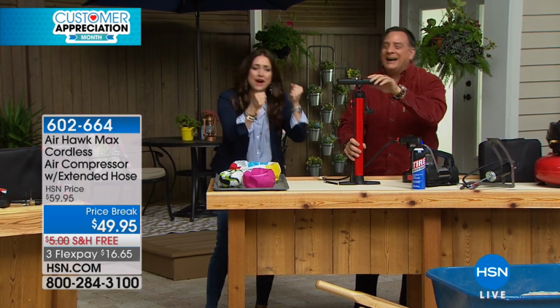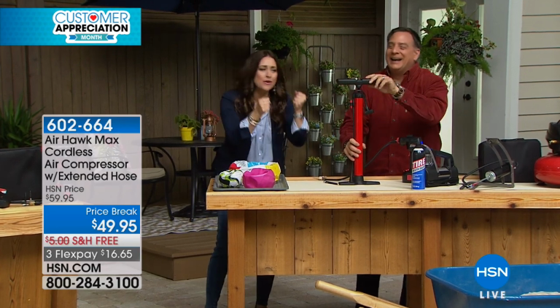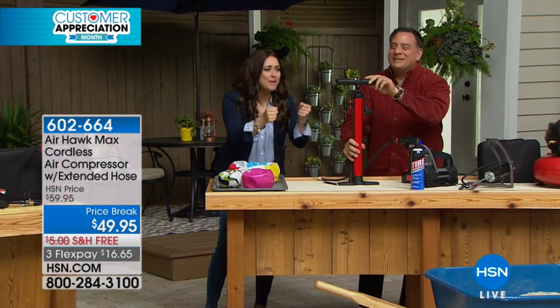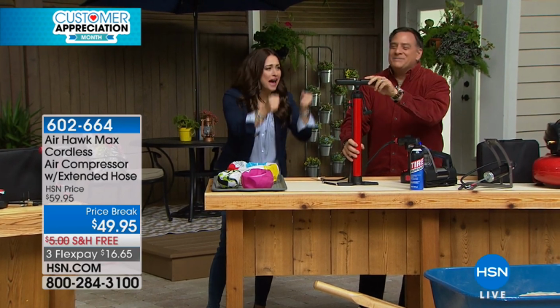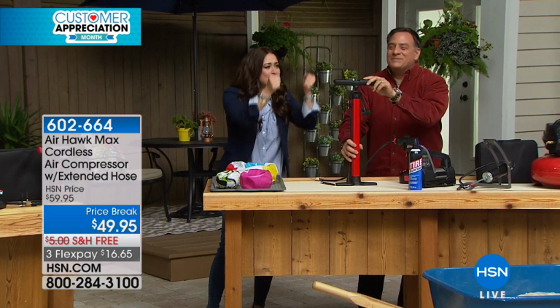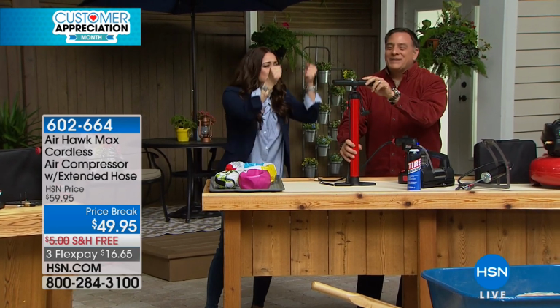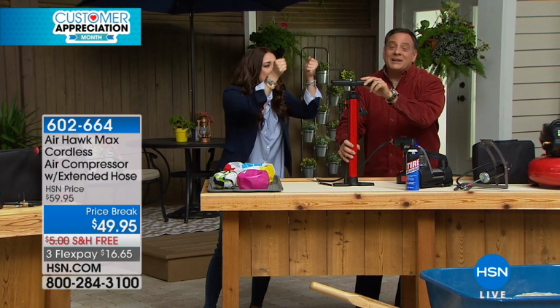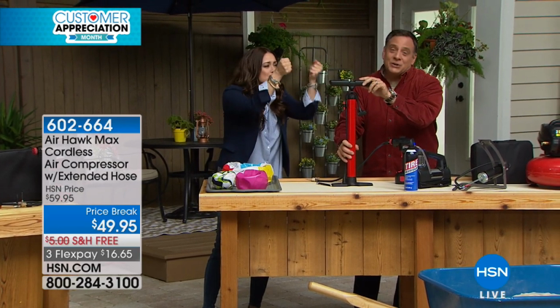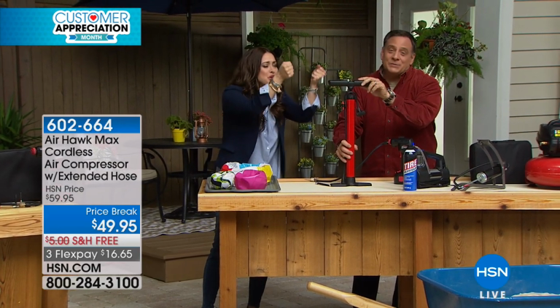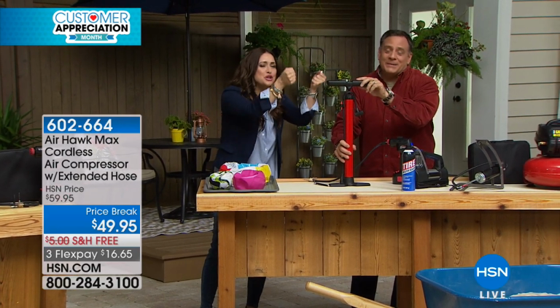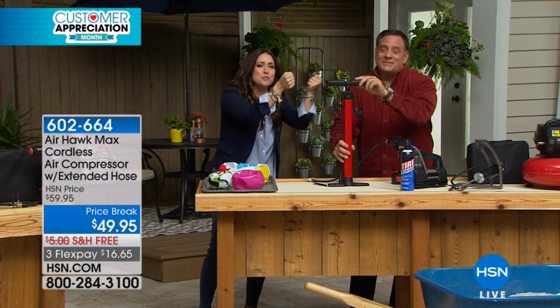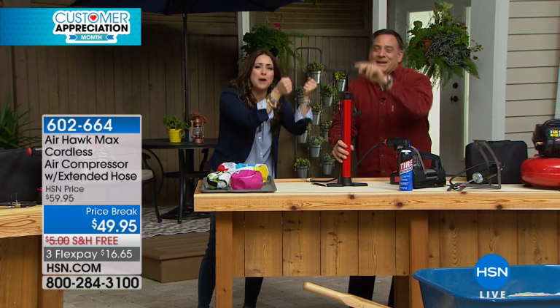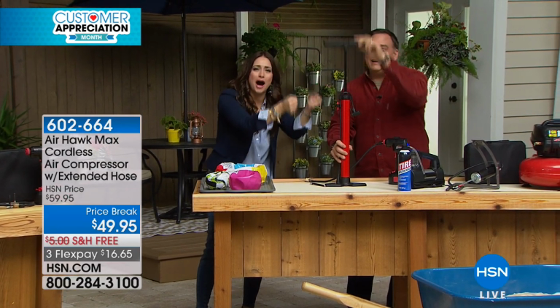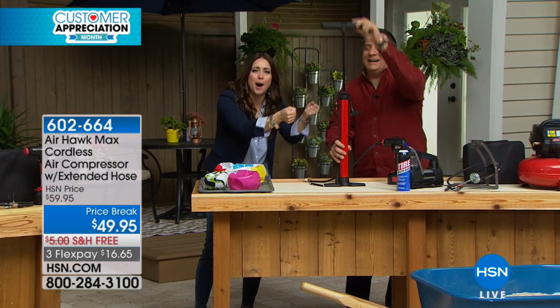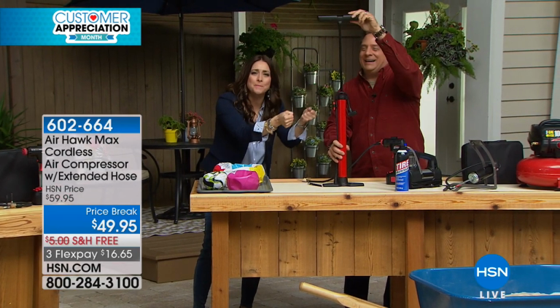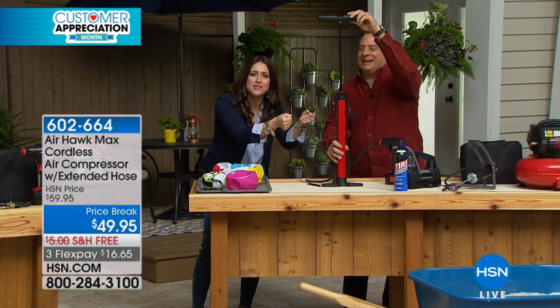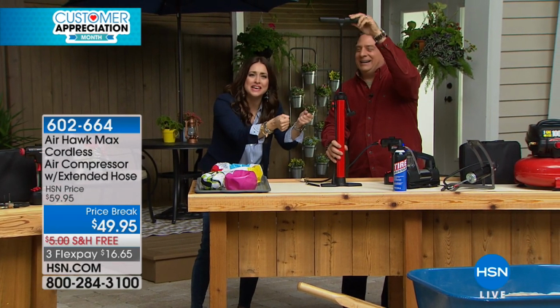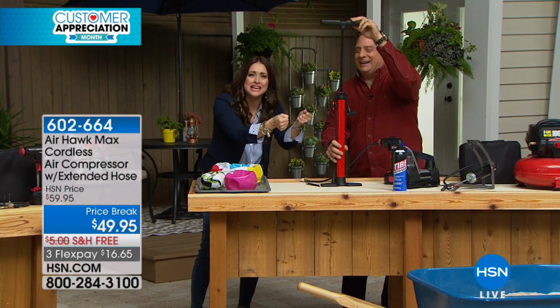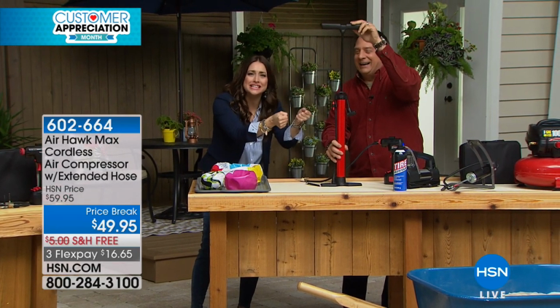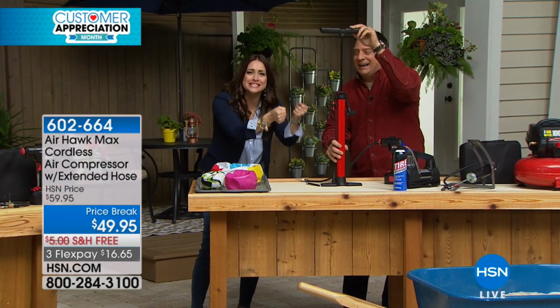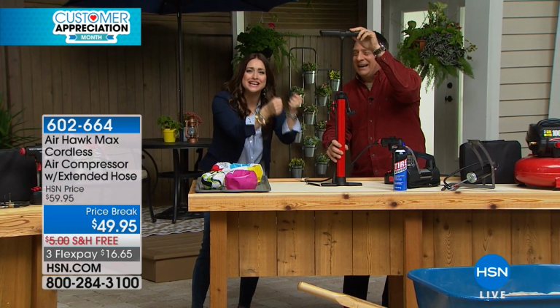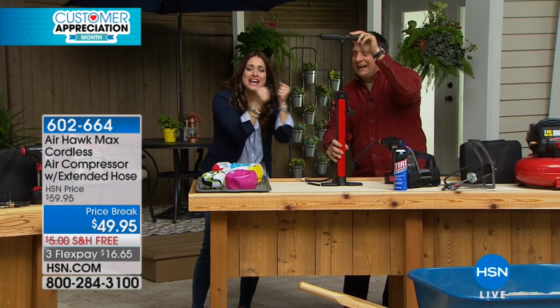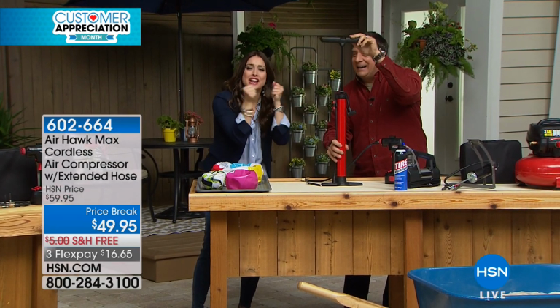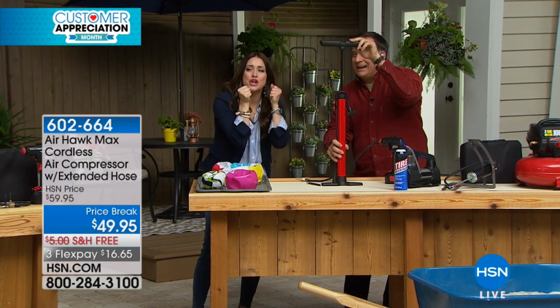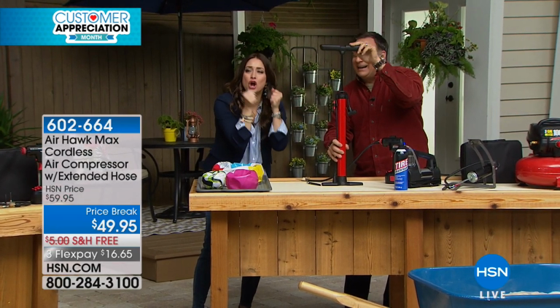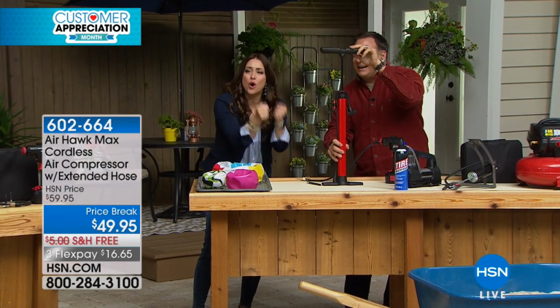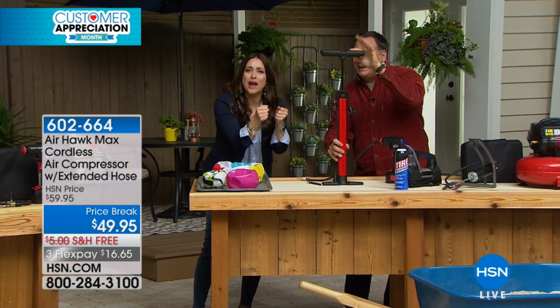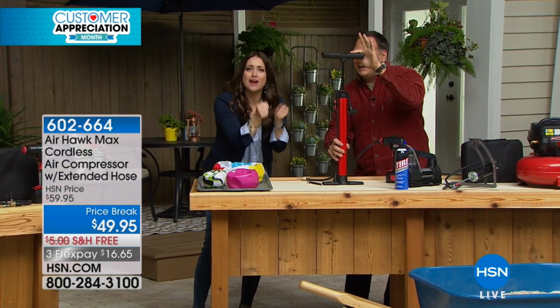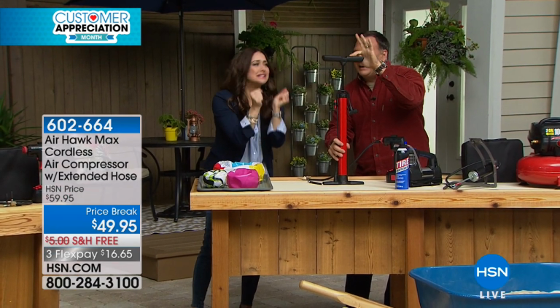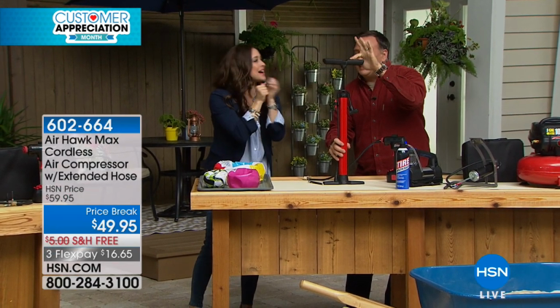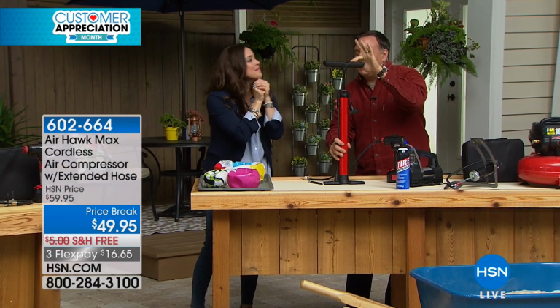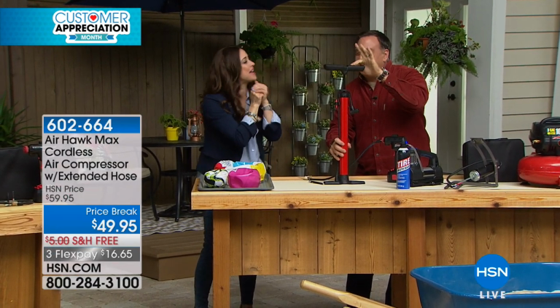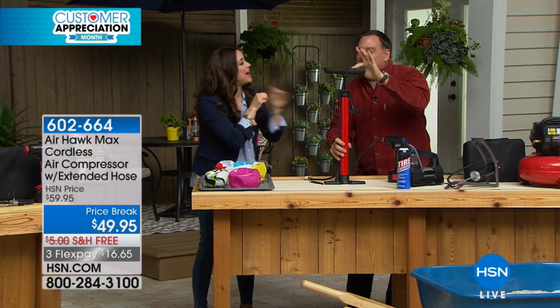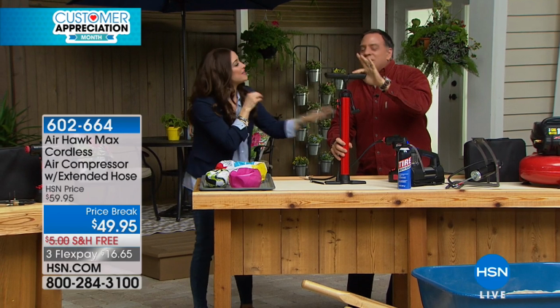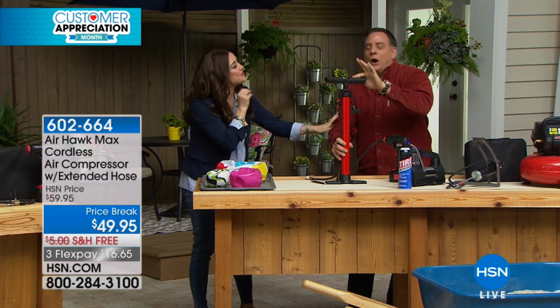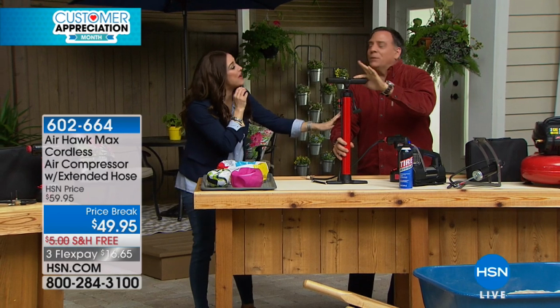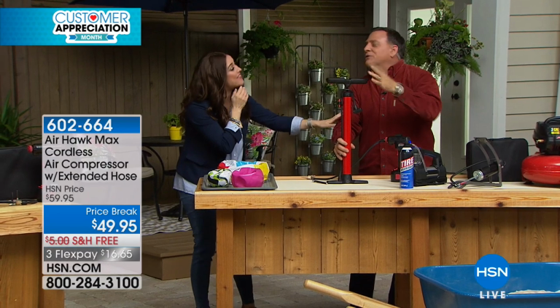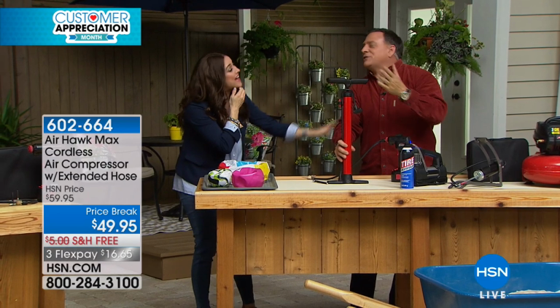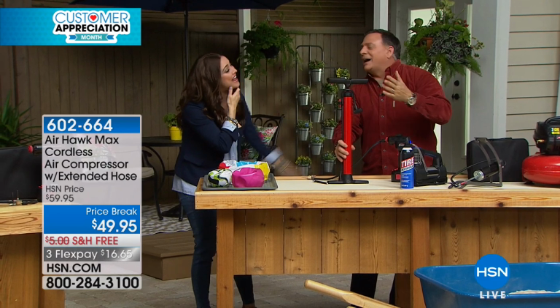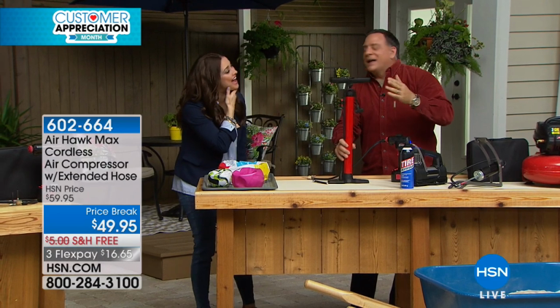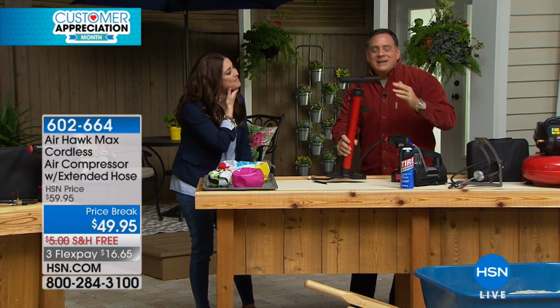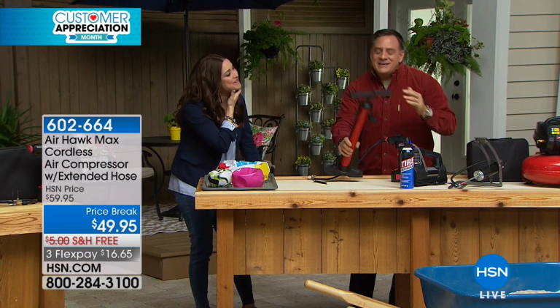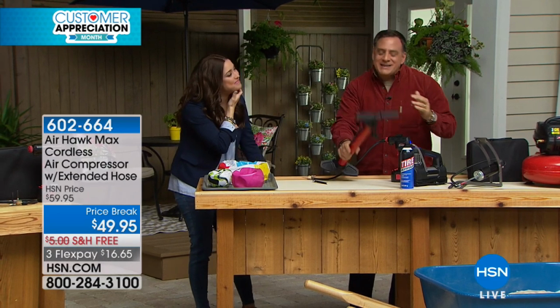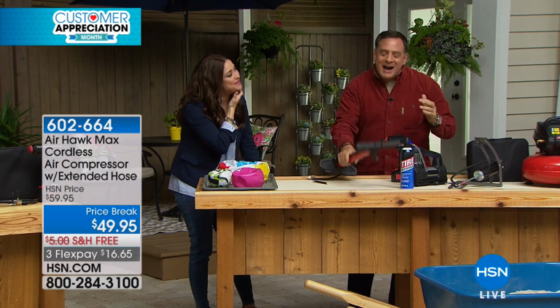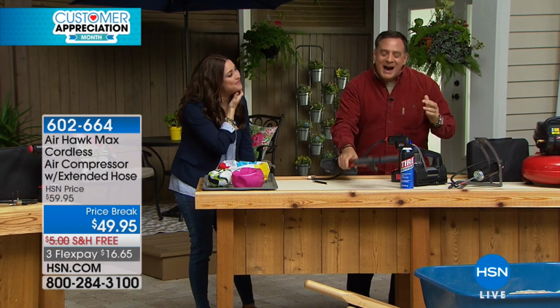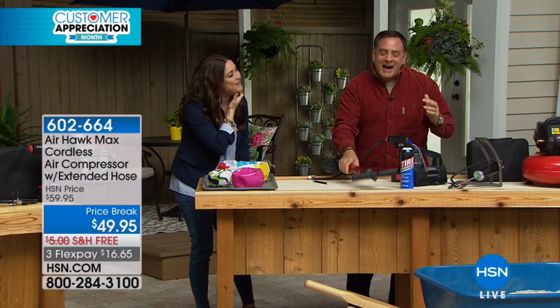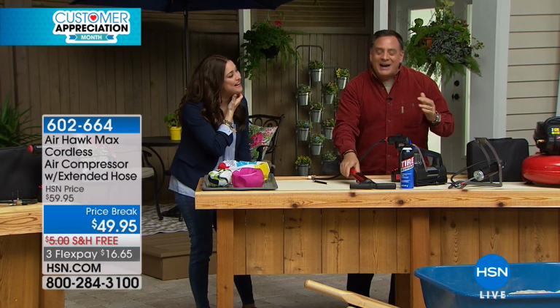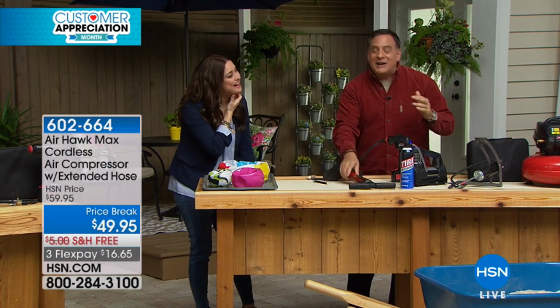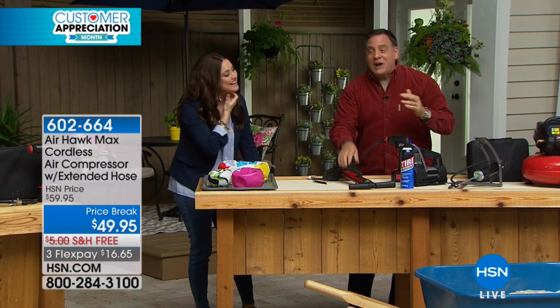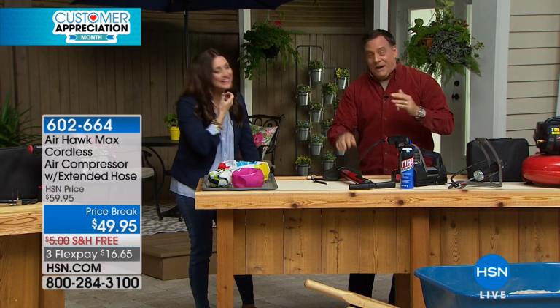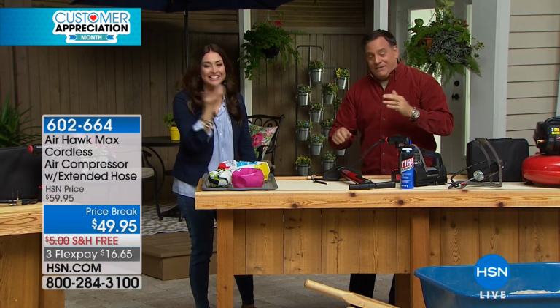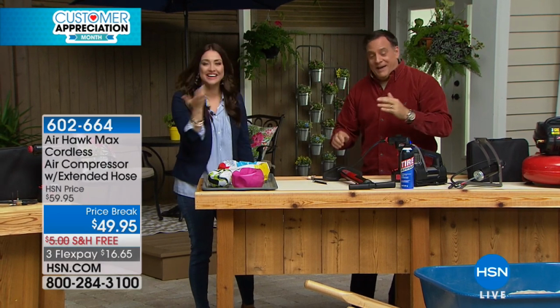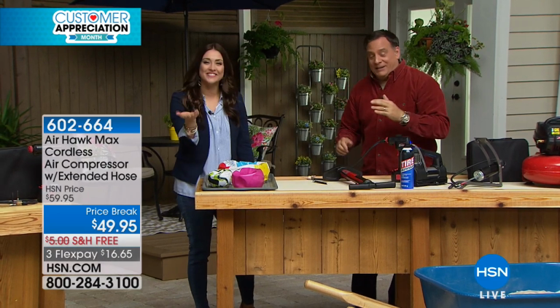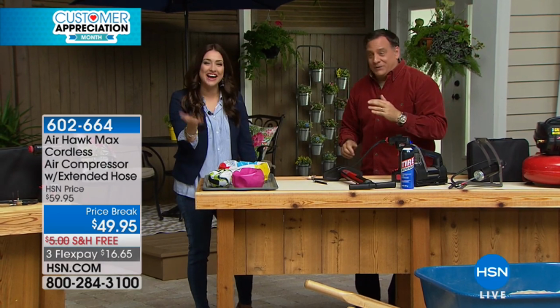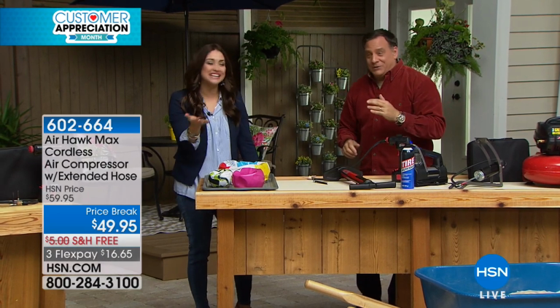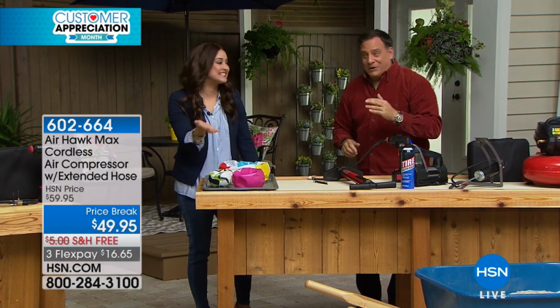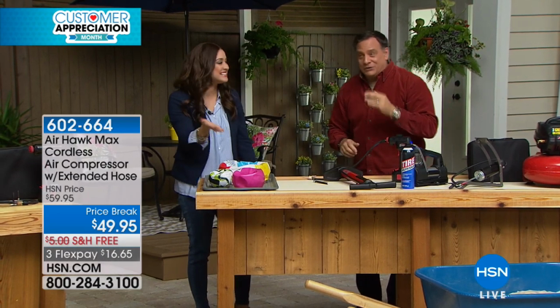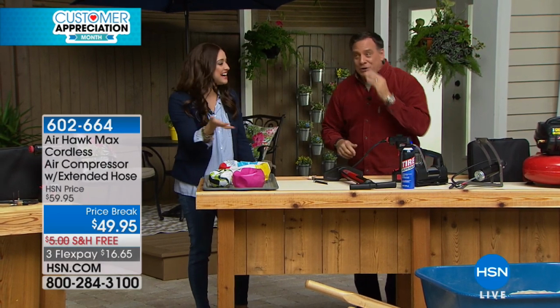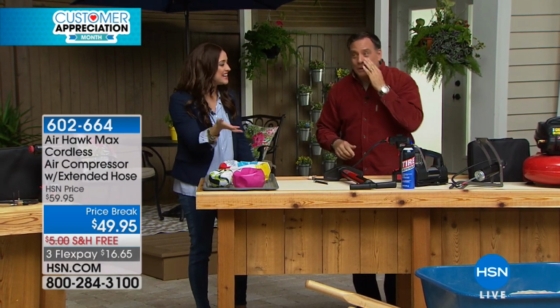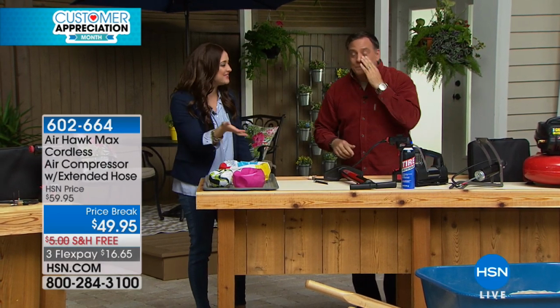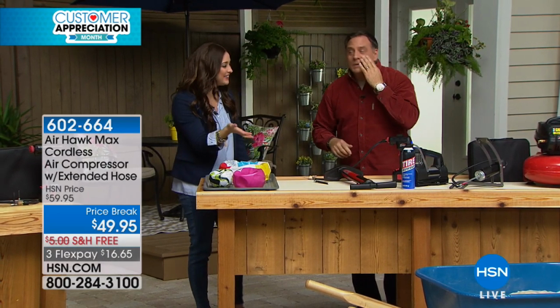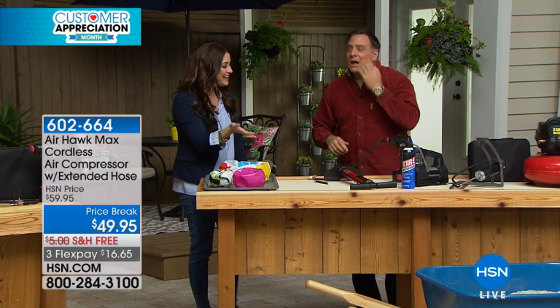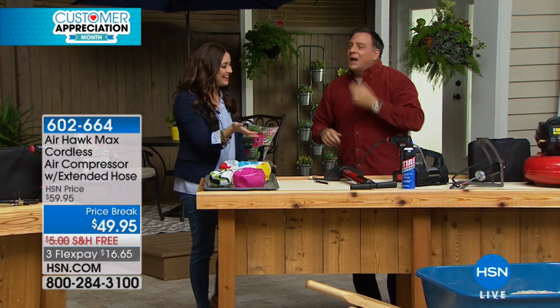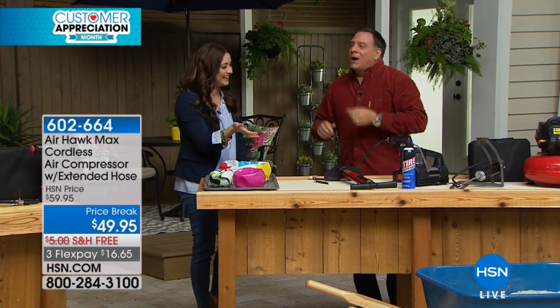How come half the time when you pump these, no air is coming out? Not enough. Have you had that happen before? That's for darn sure.